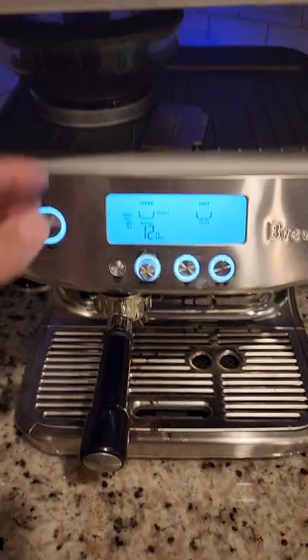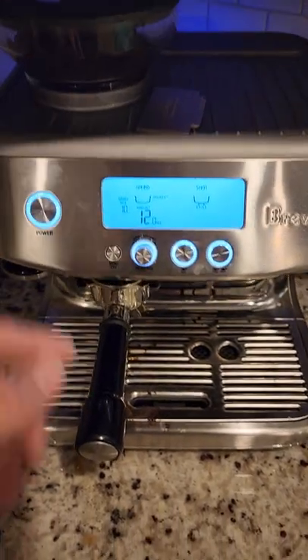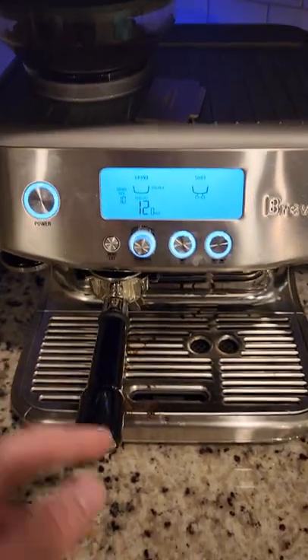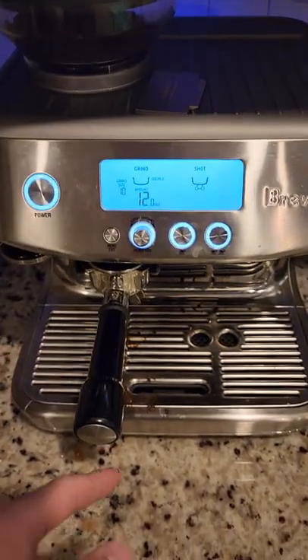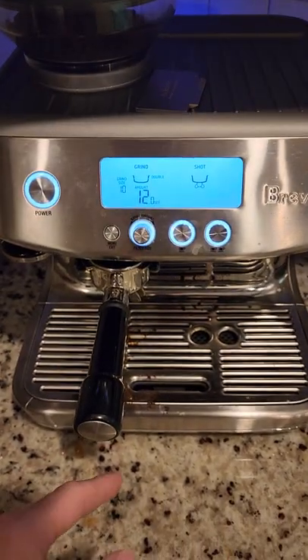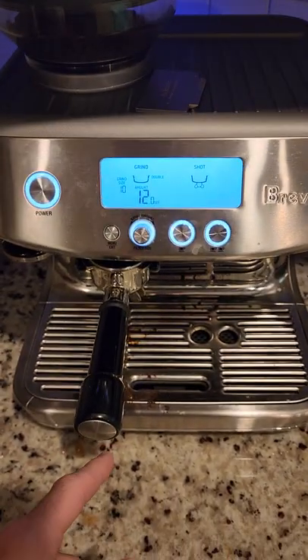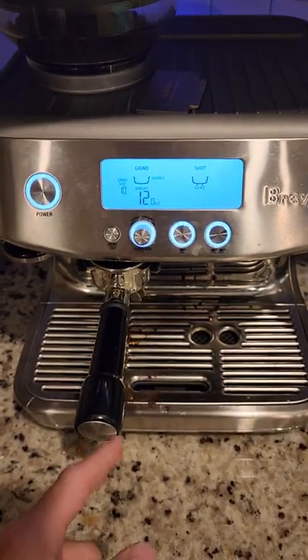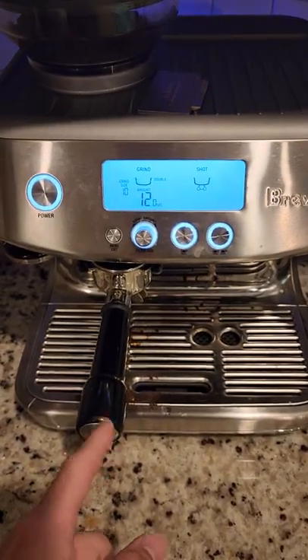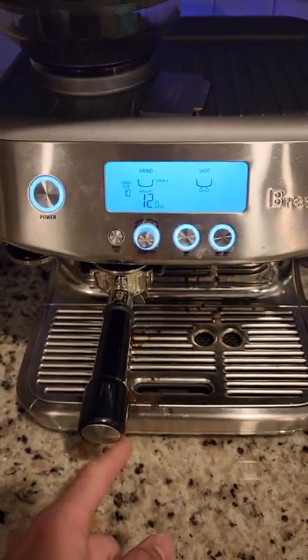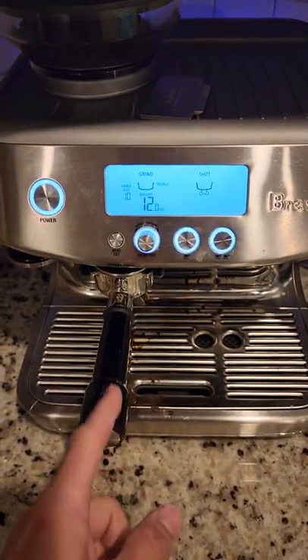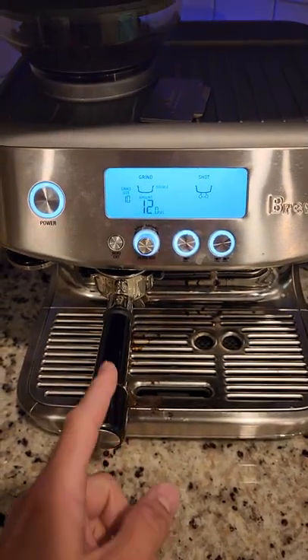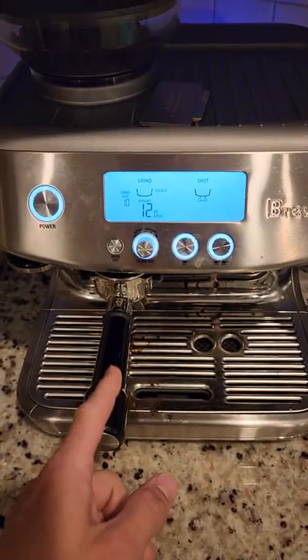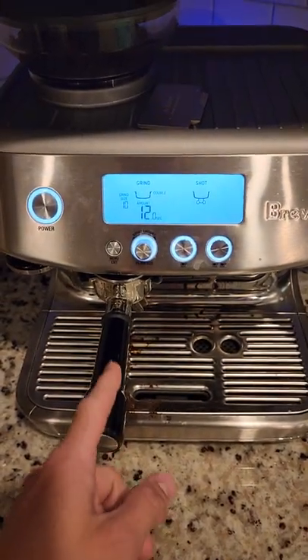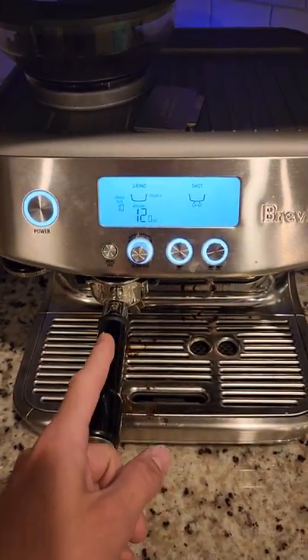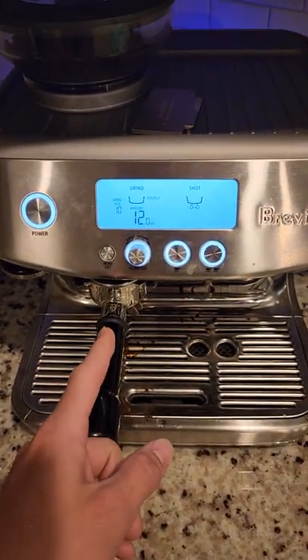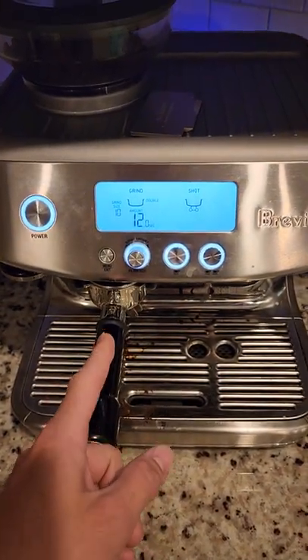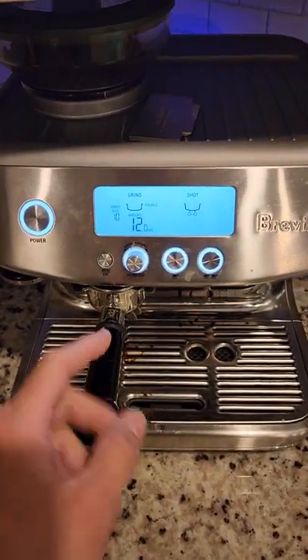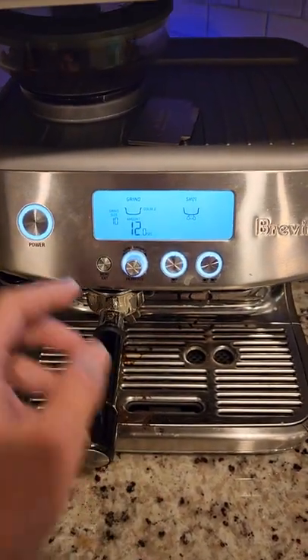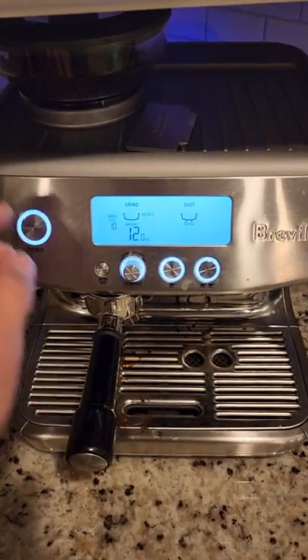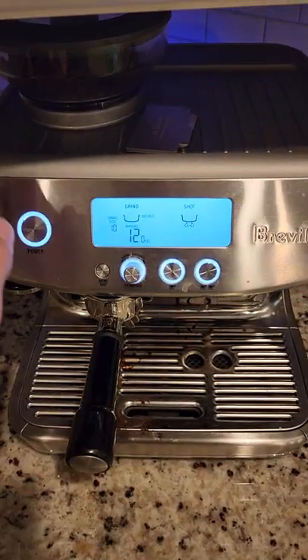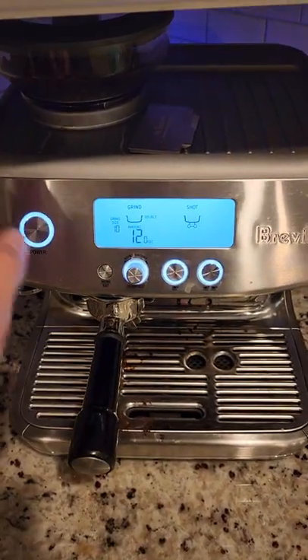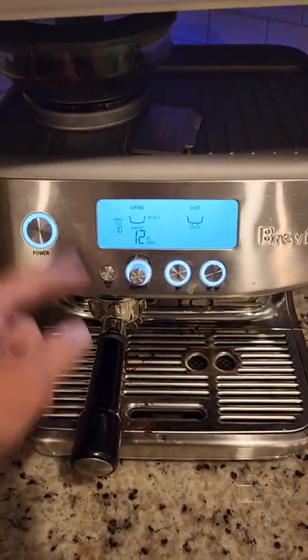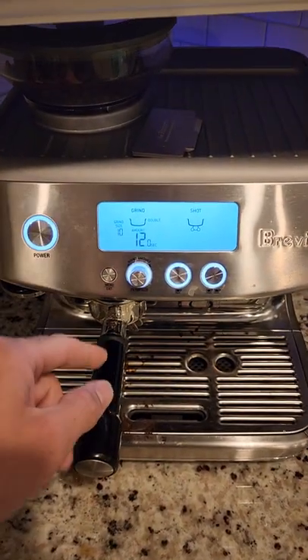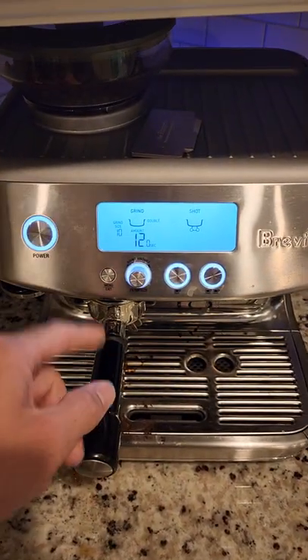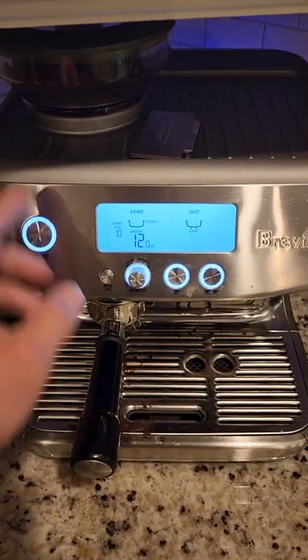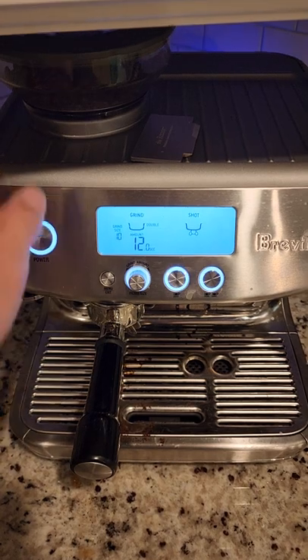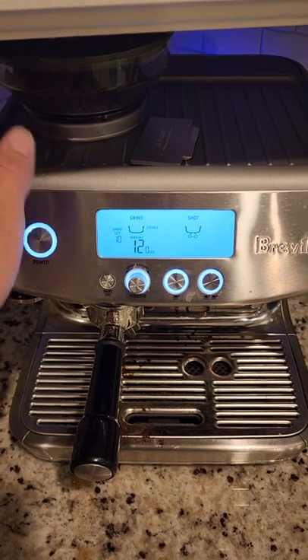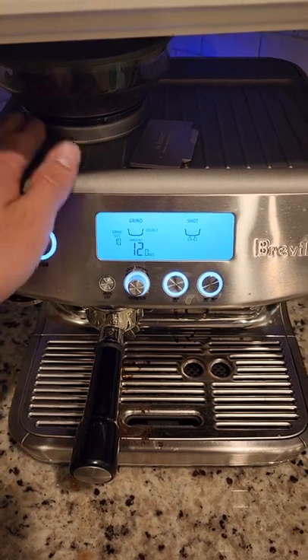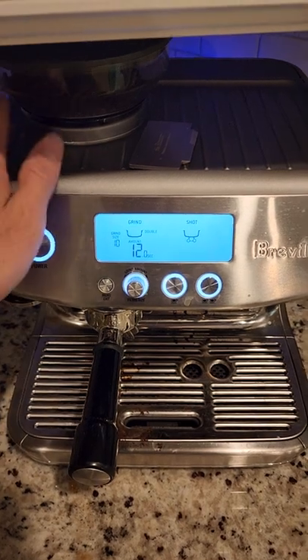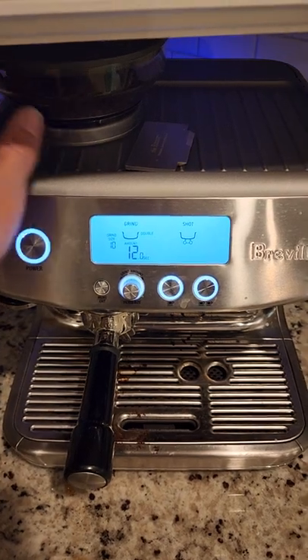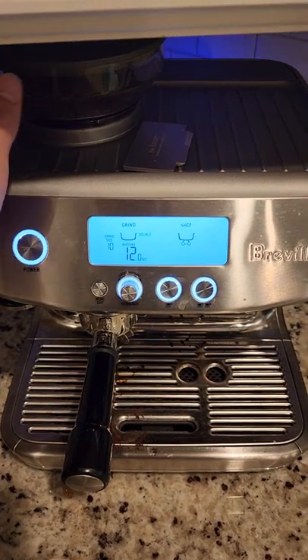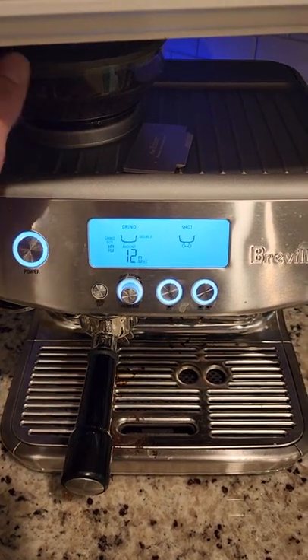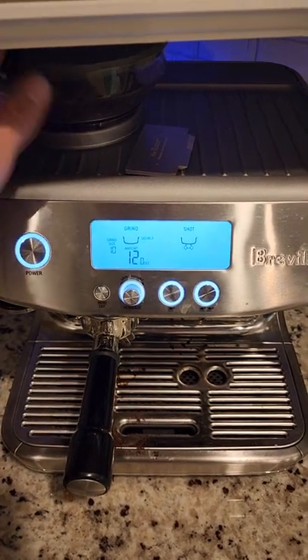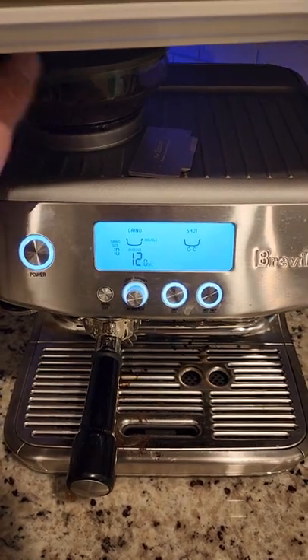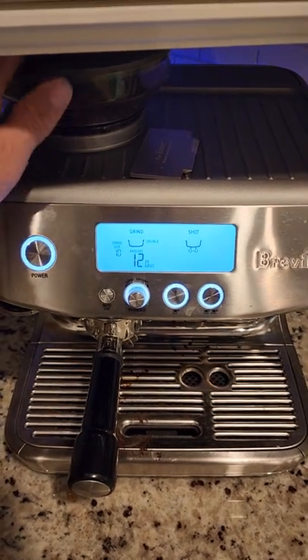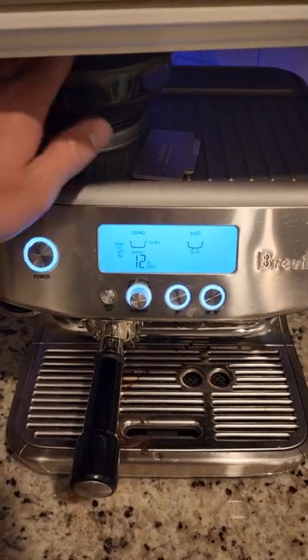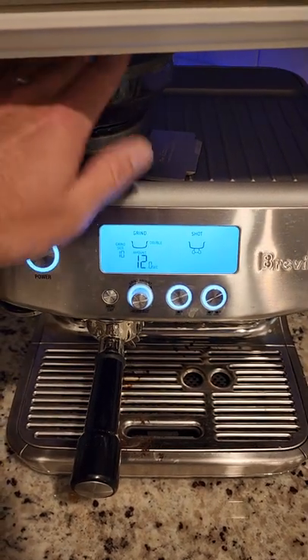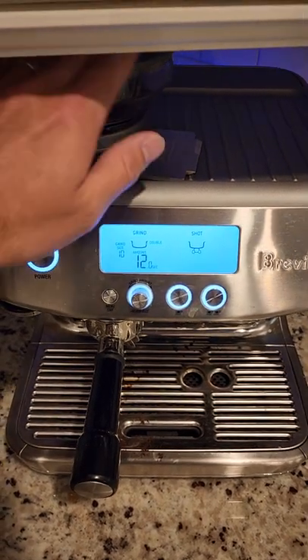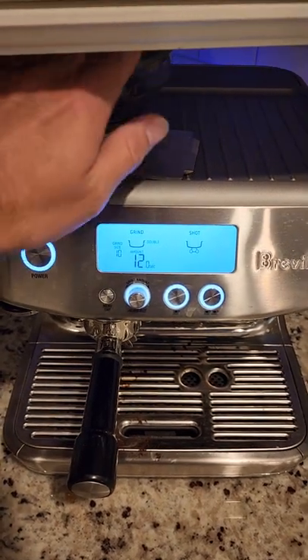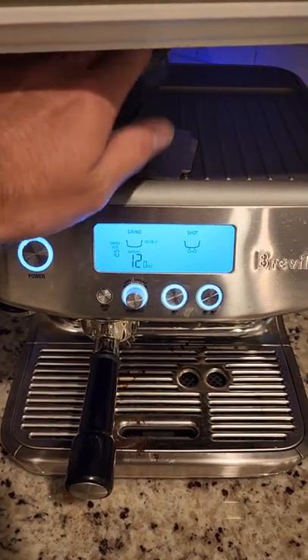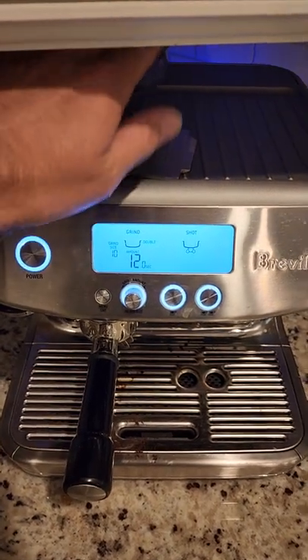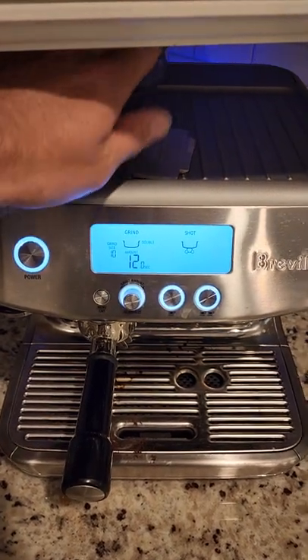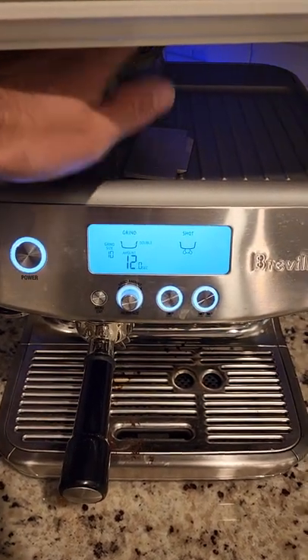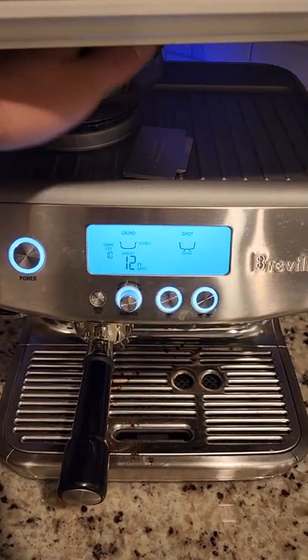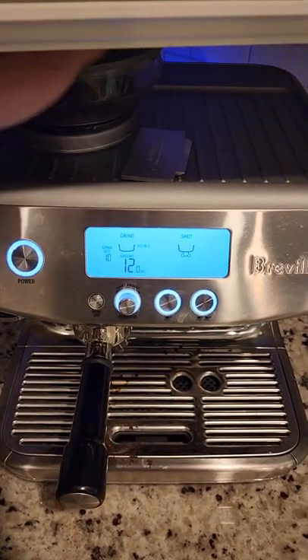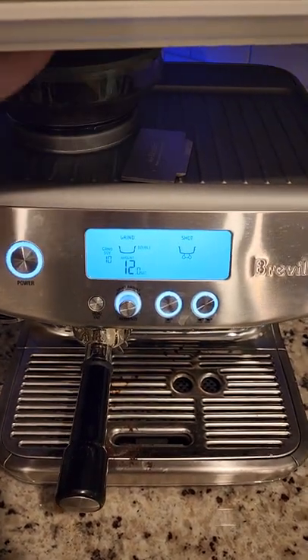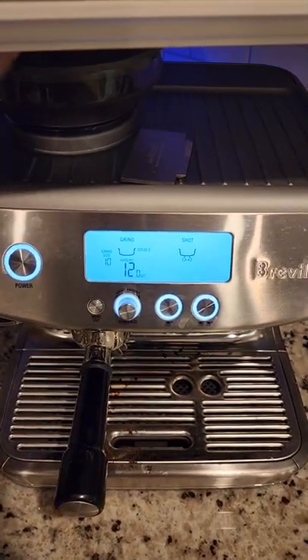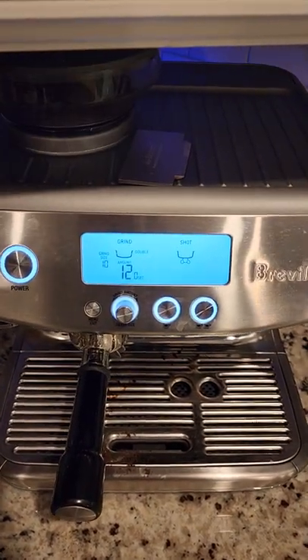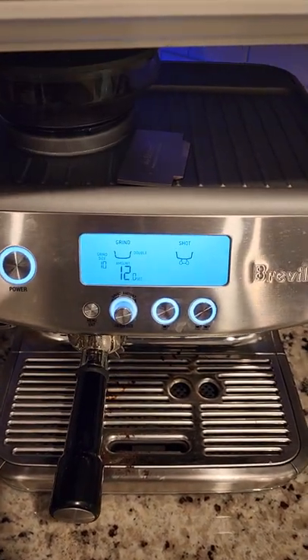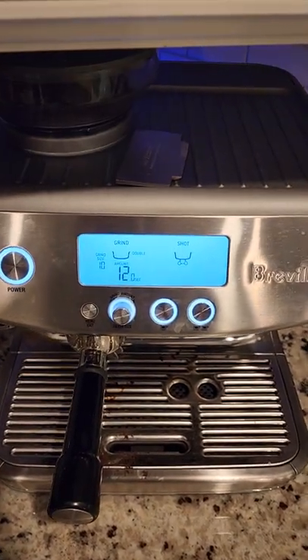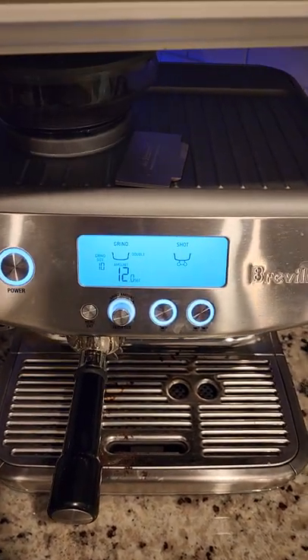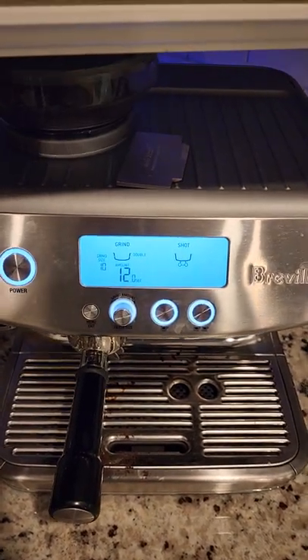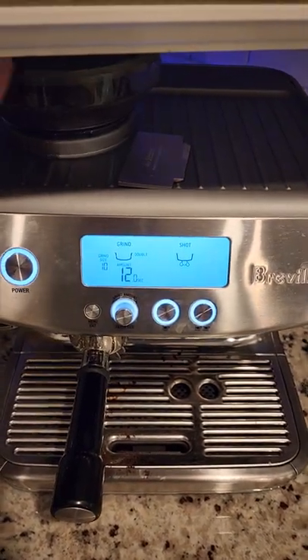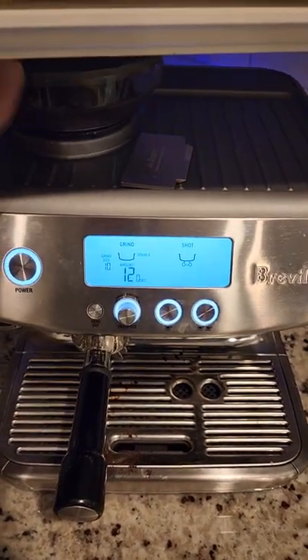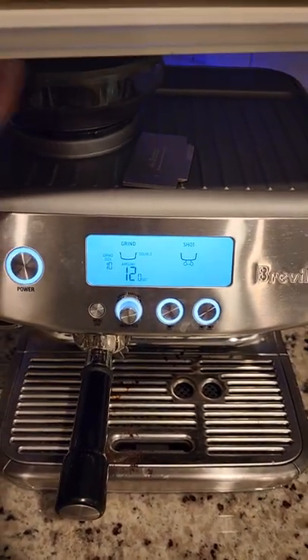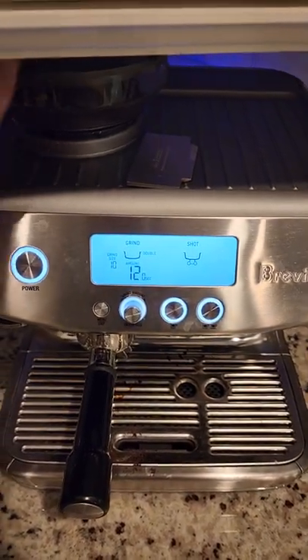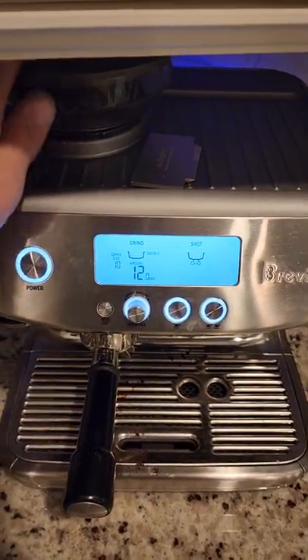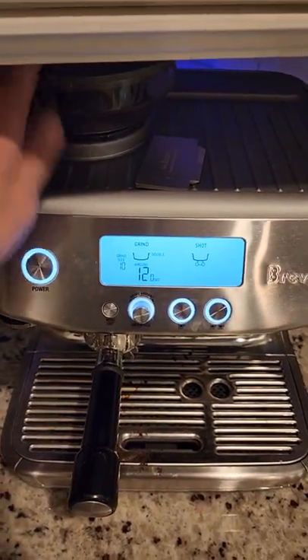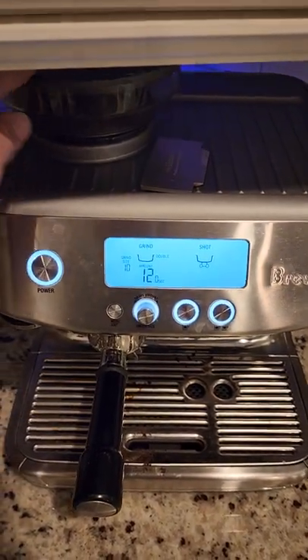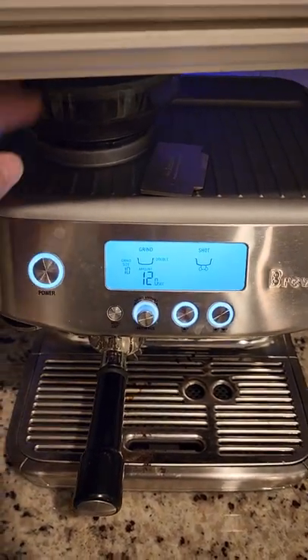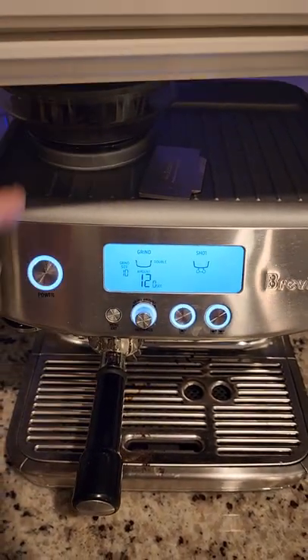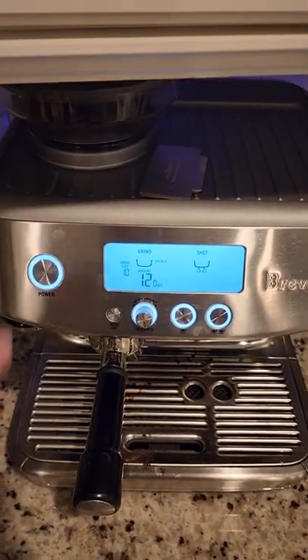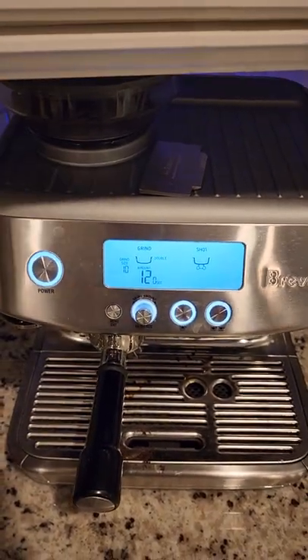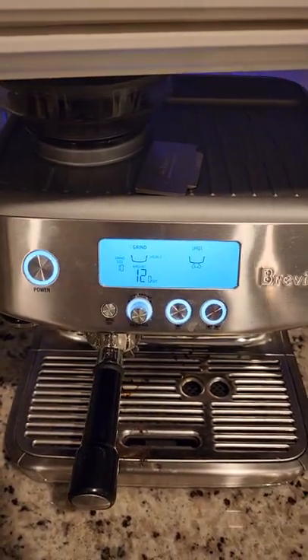And that's it. That's how you continue to get the beans to grind — just tap it around and it'll work.